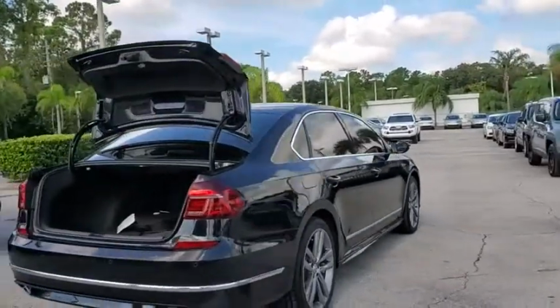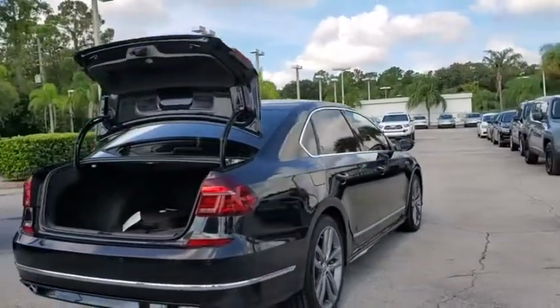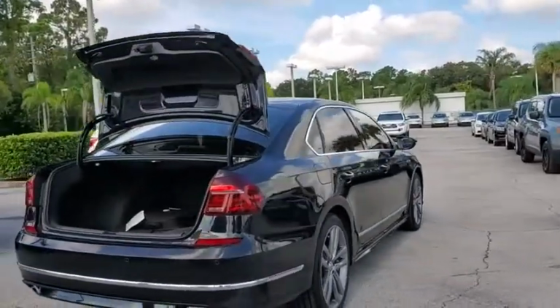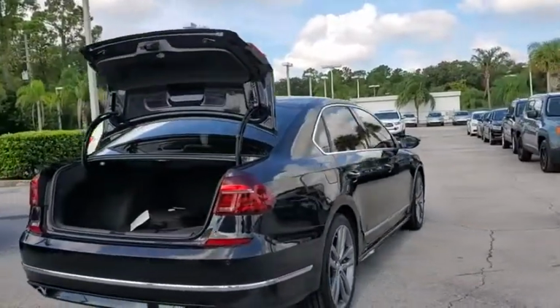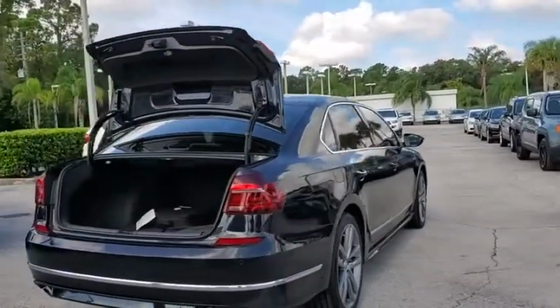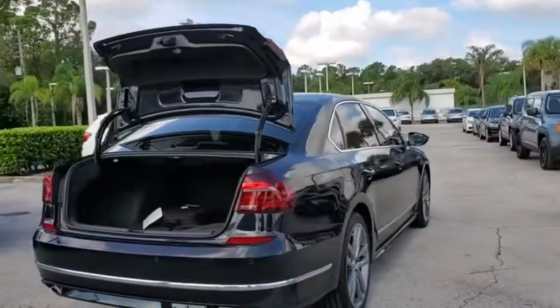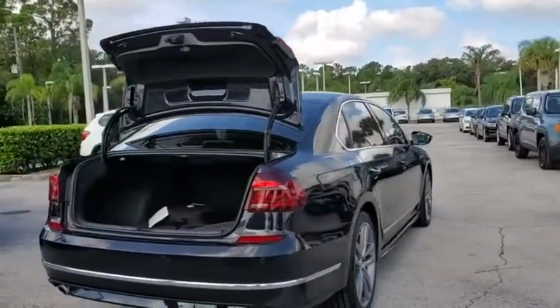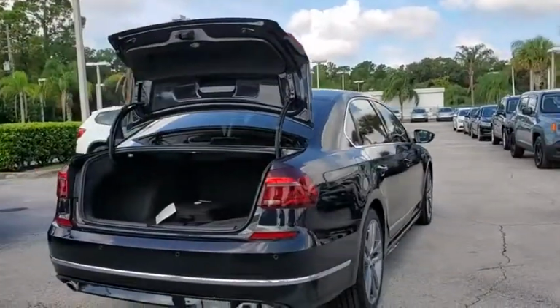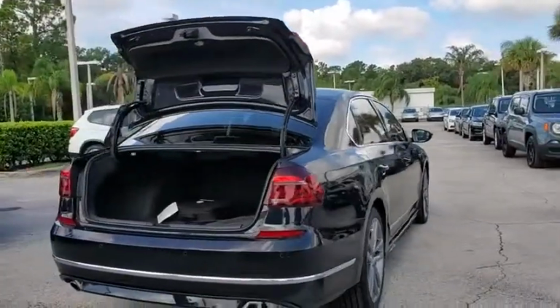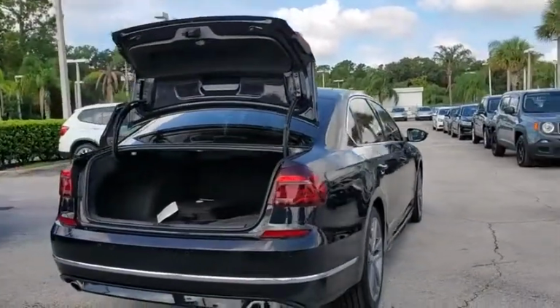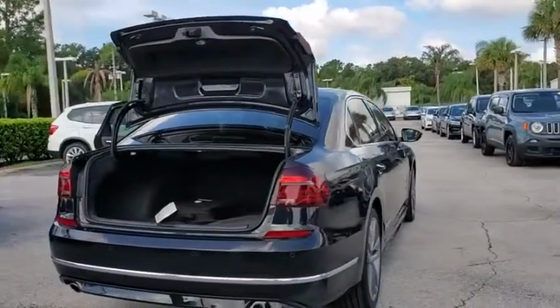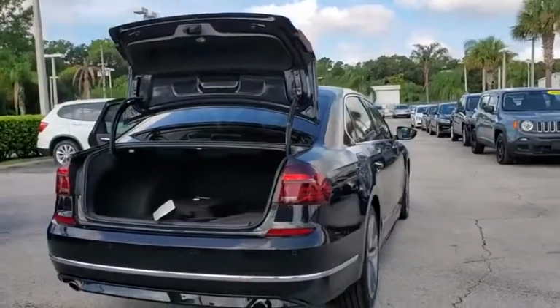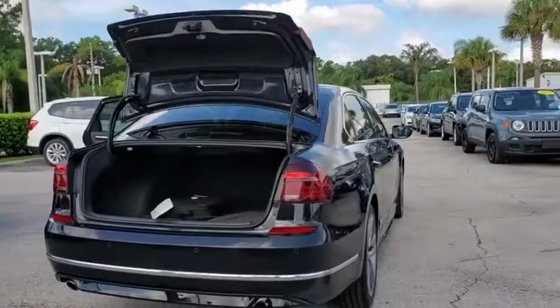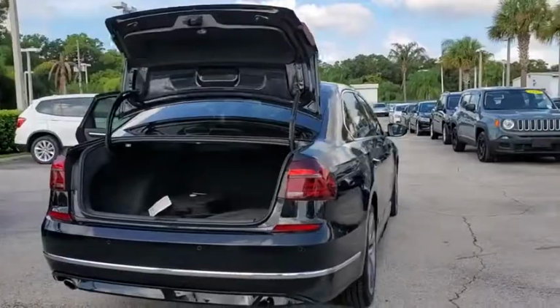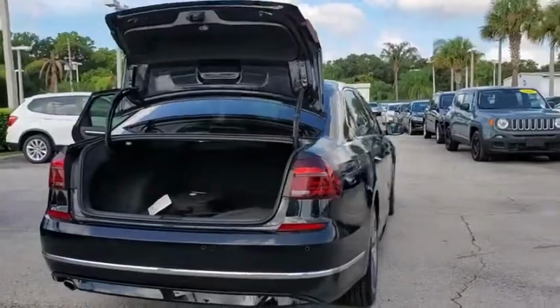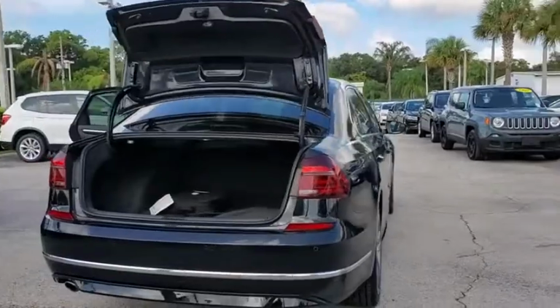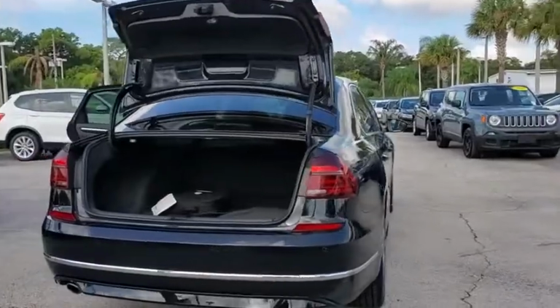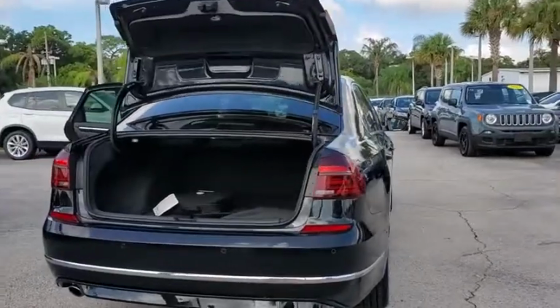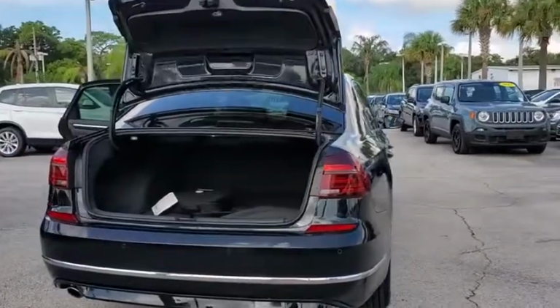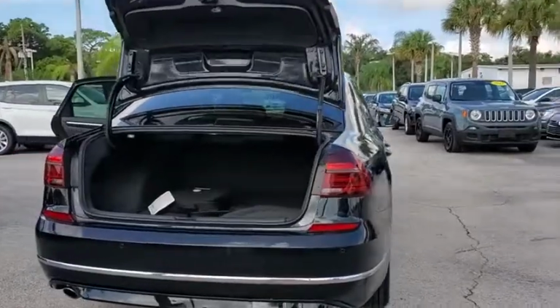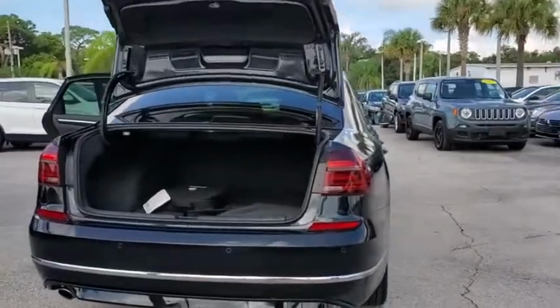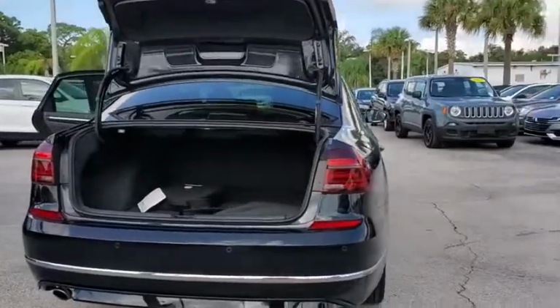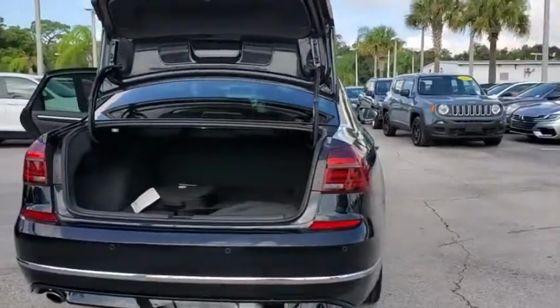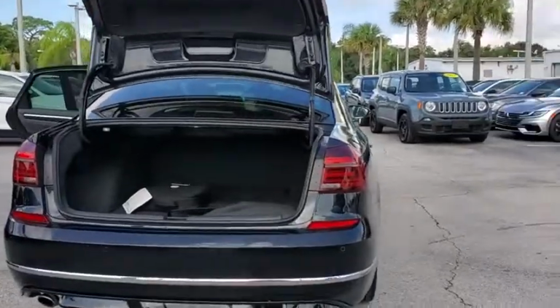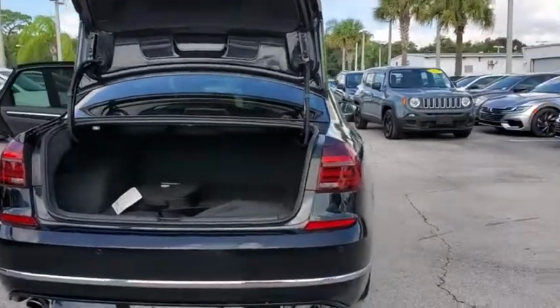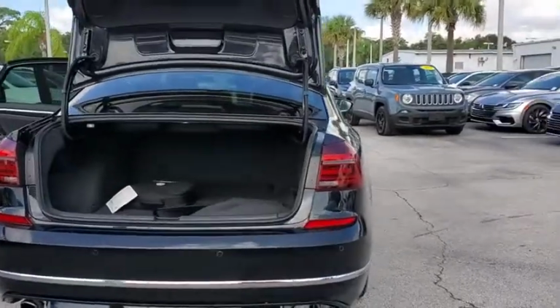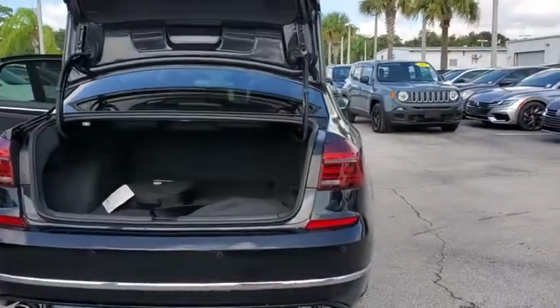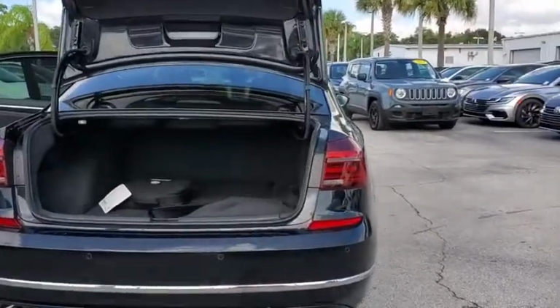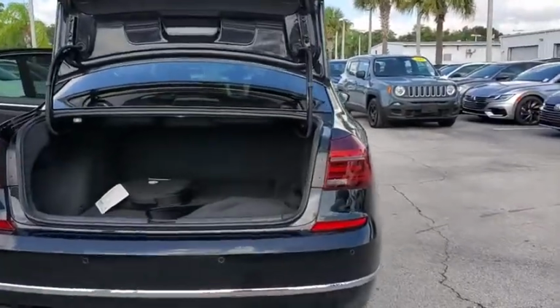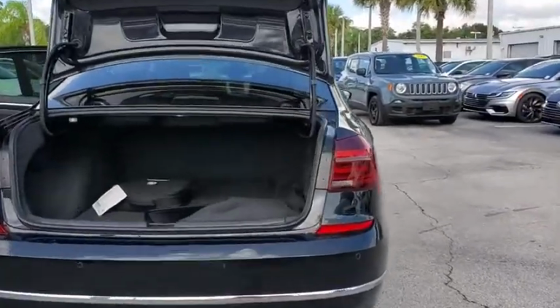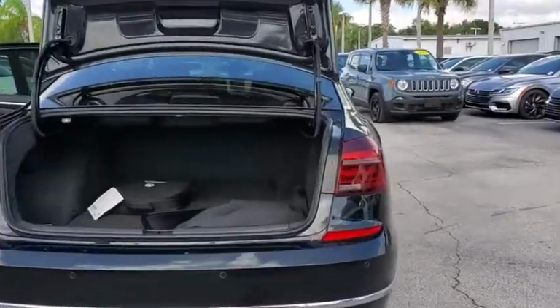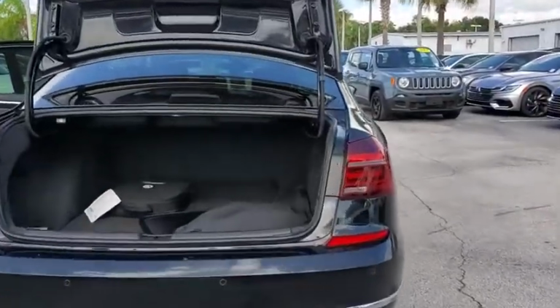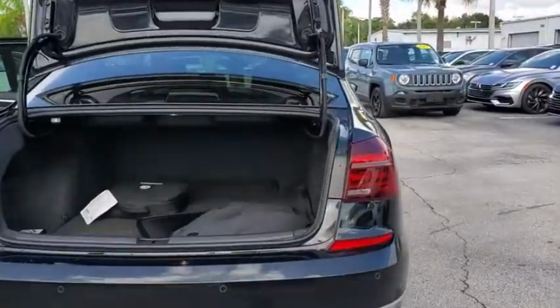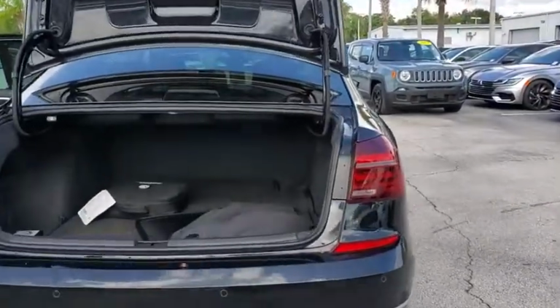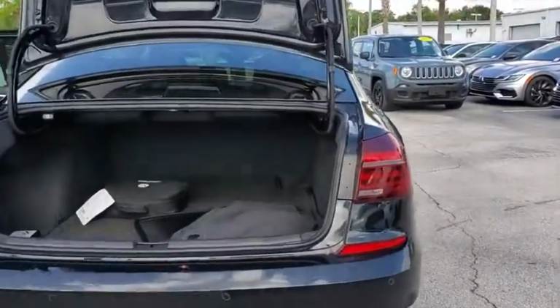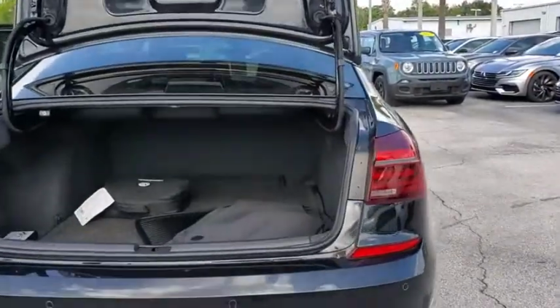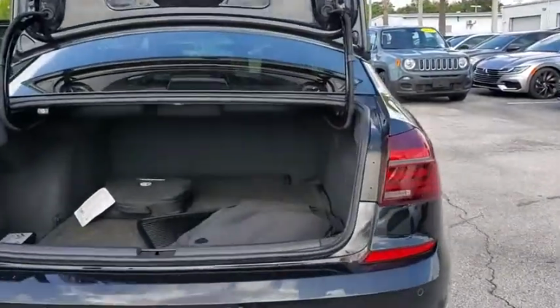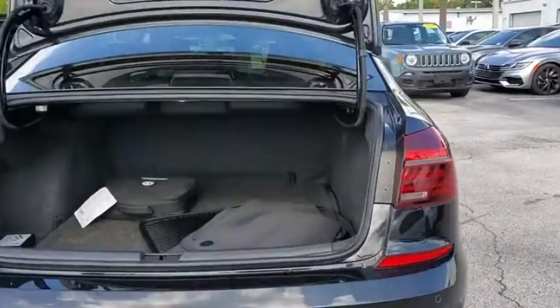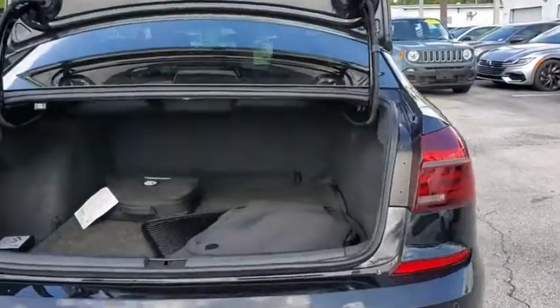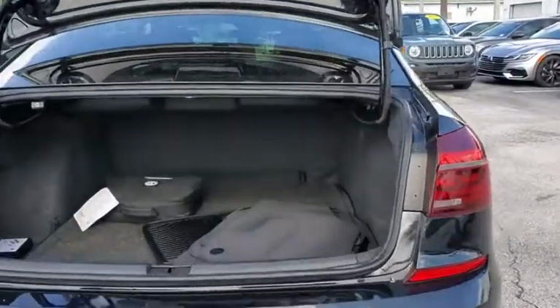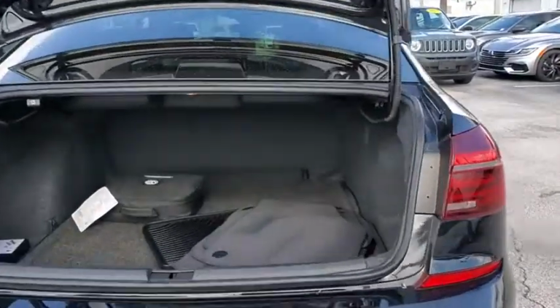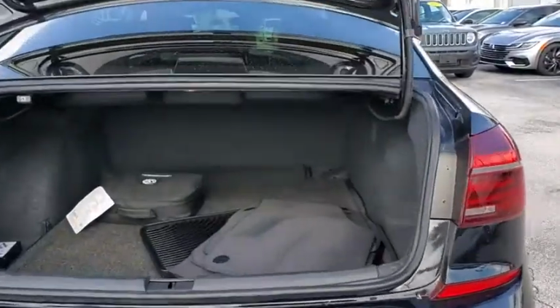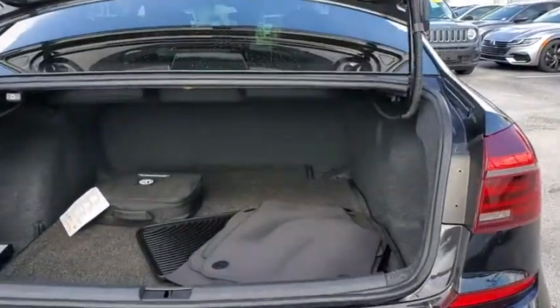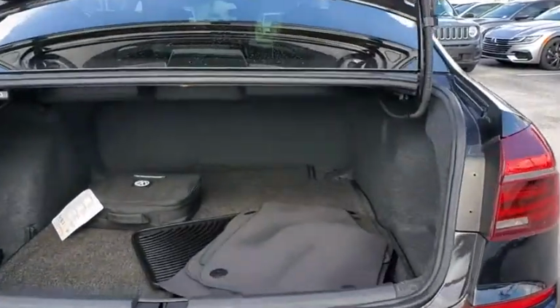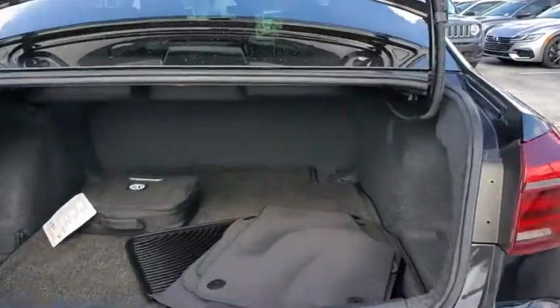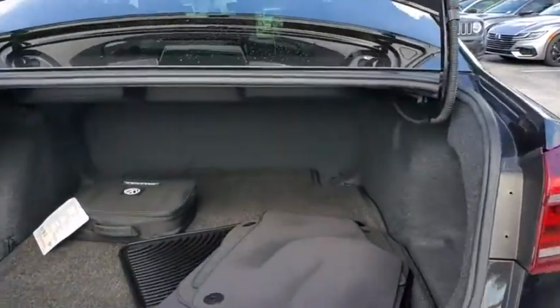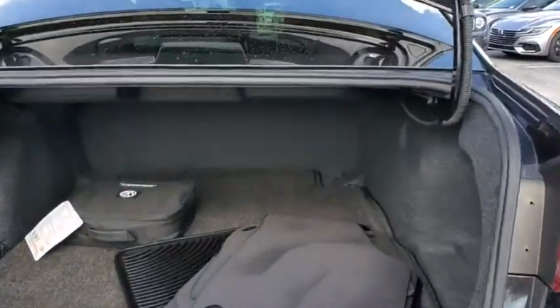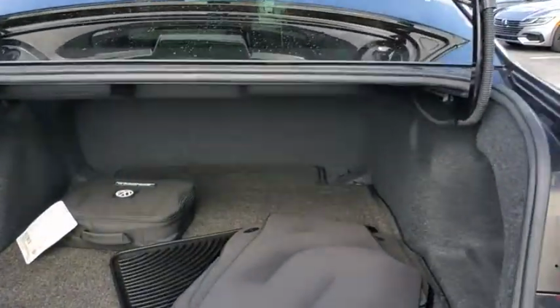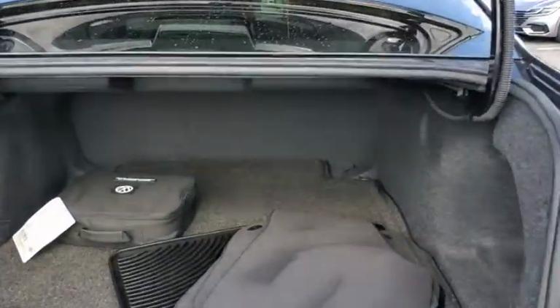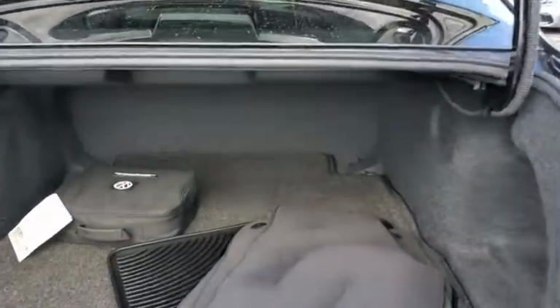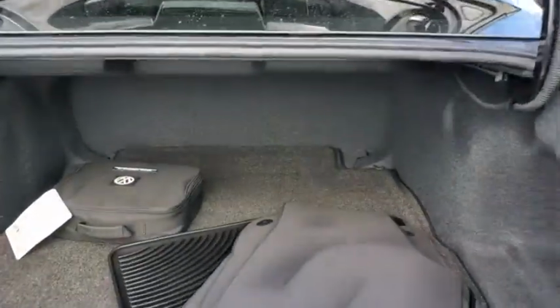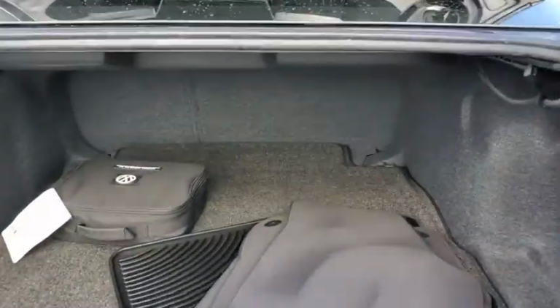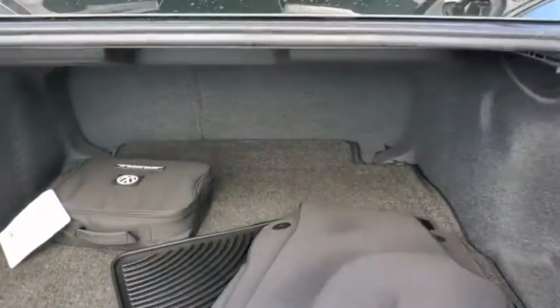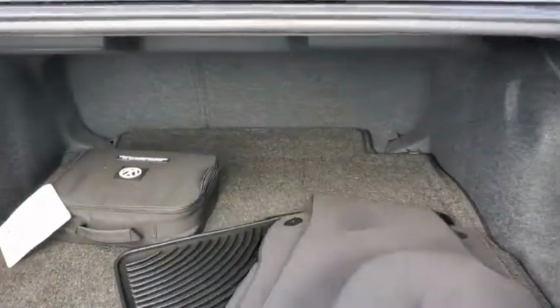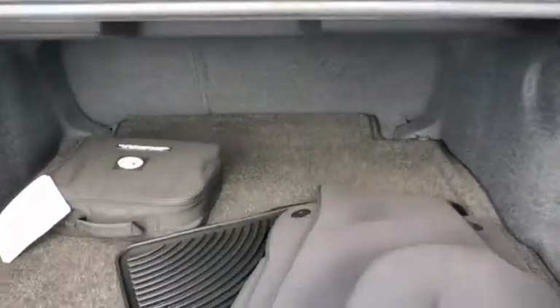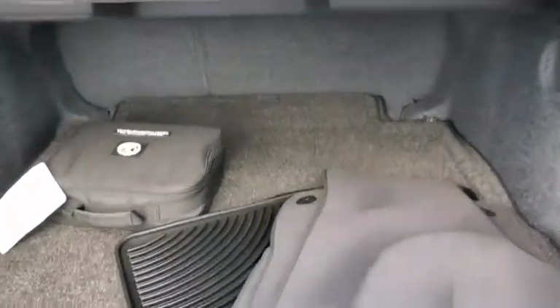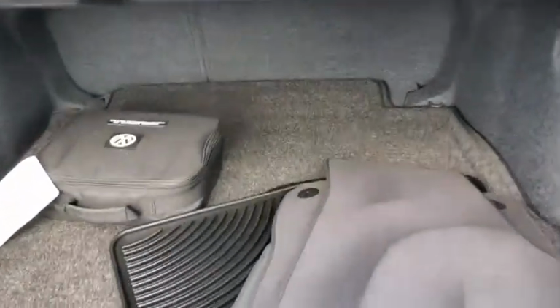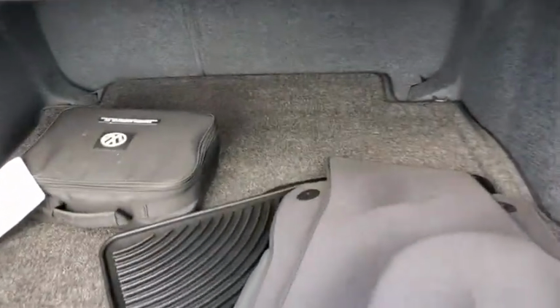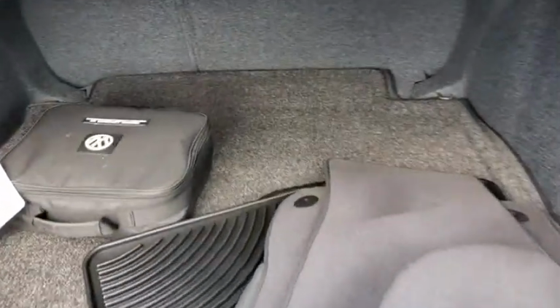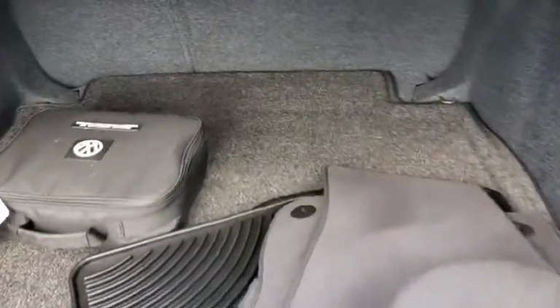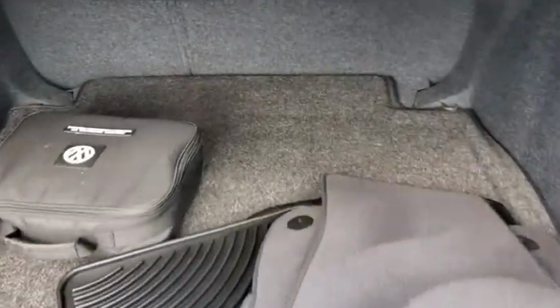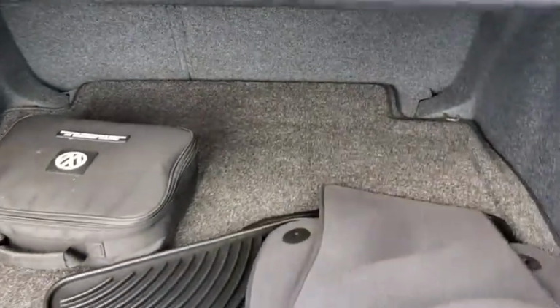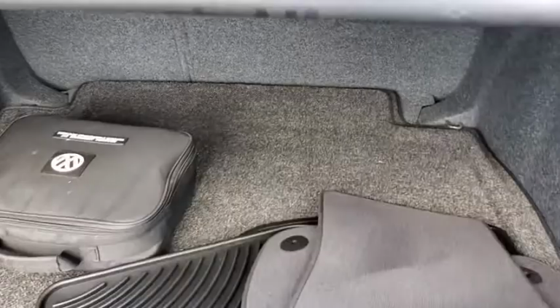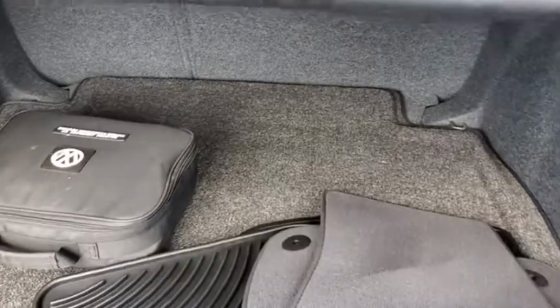Traction control, navigation system, keyless entry, dual airbags, Bluetooth, alloy wheels, one owner.